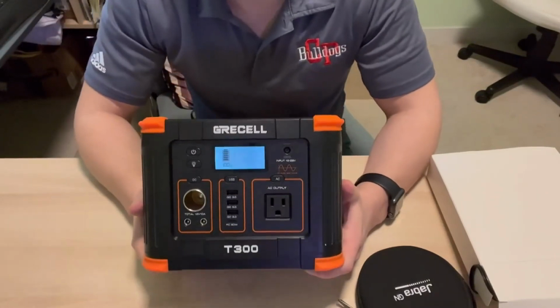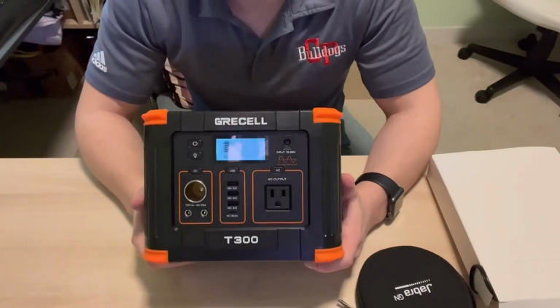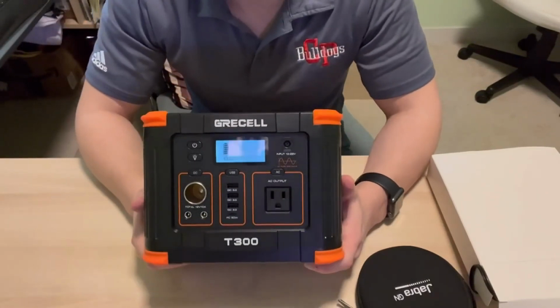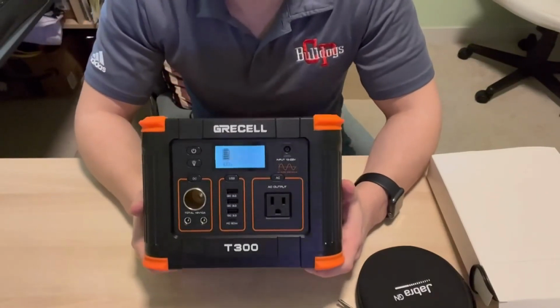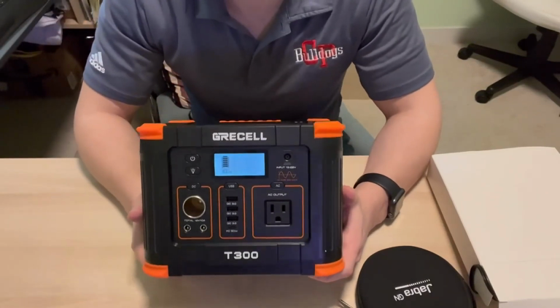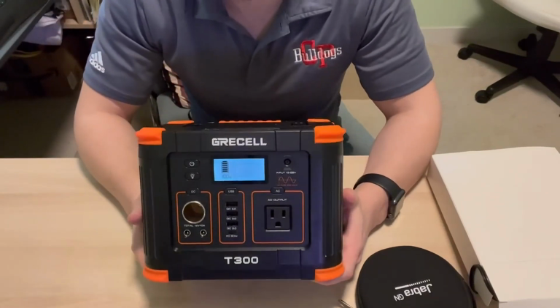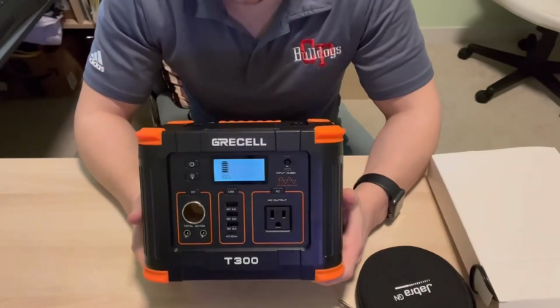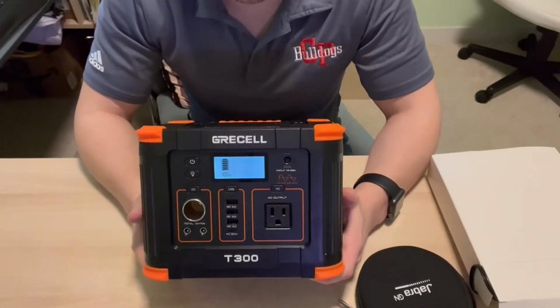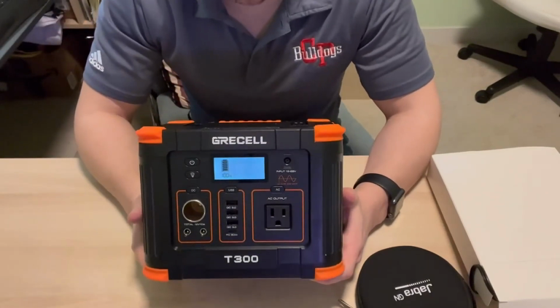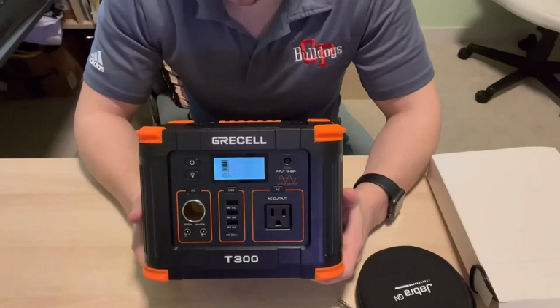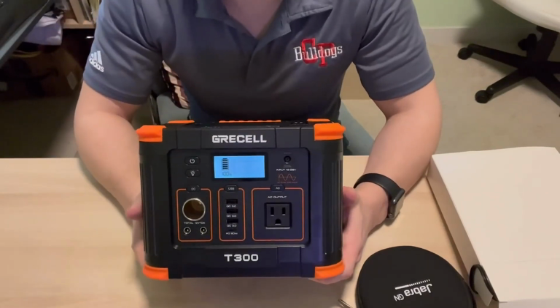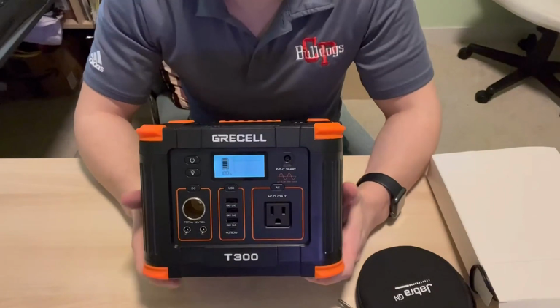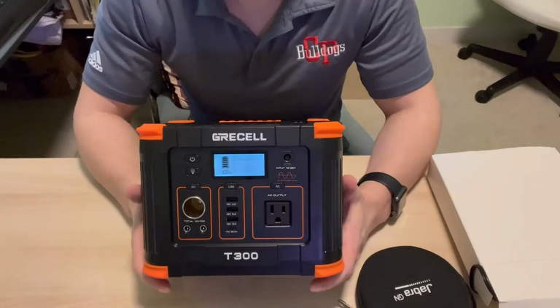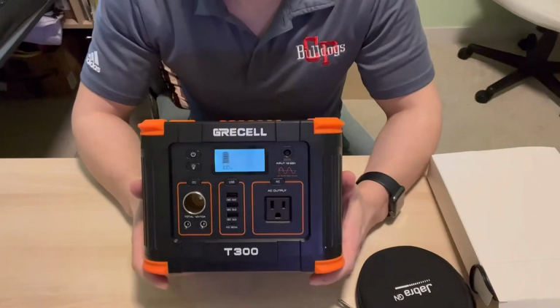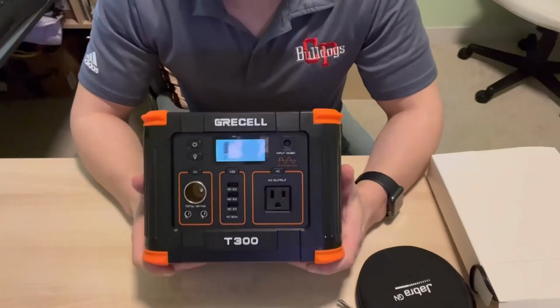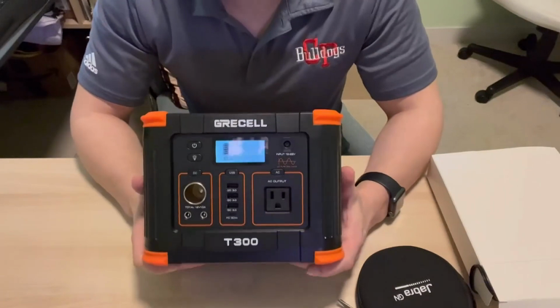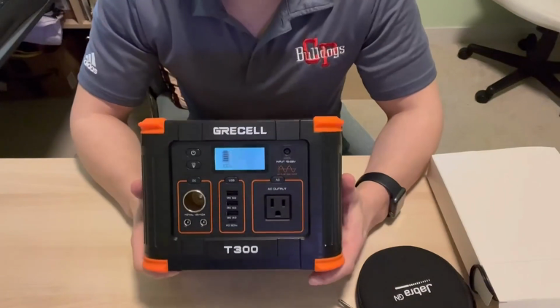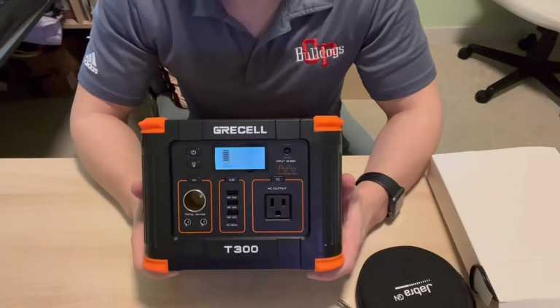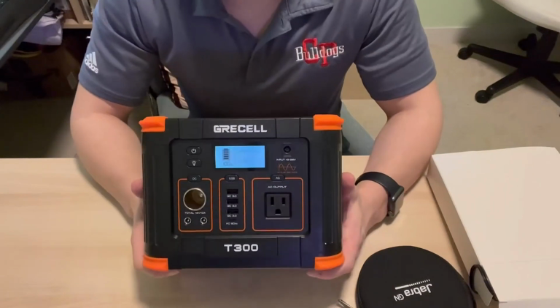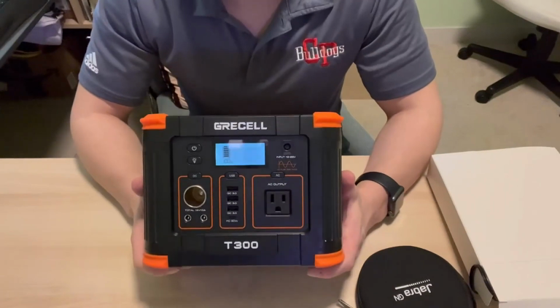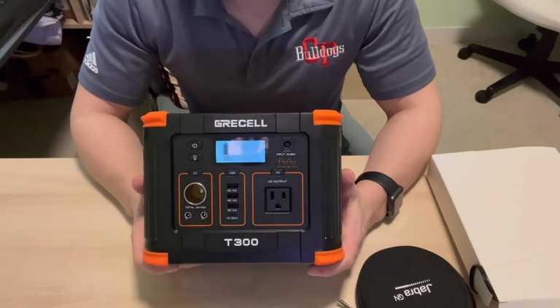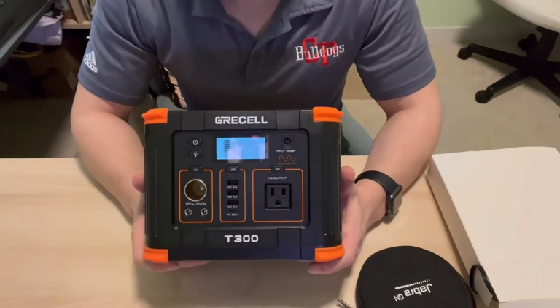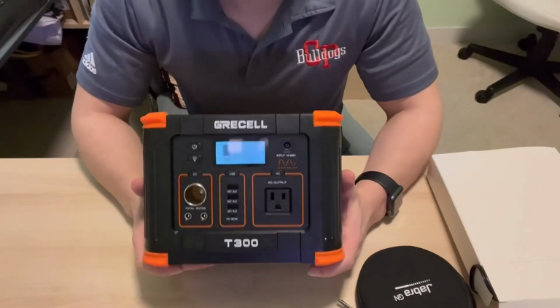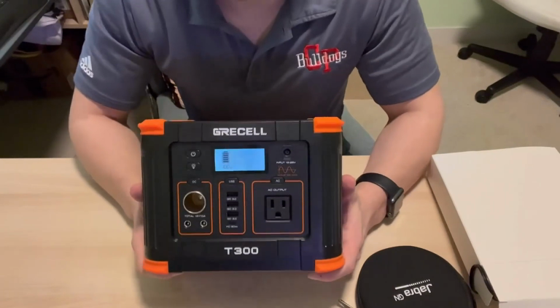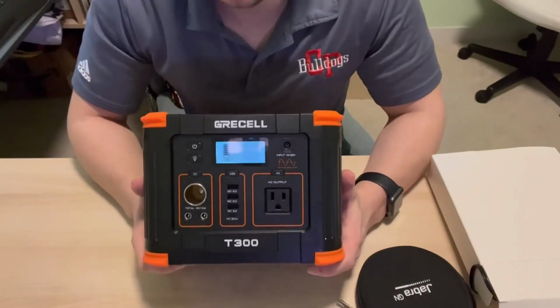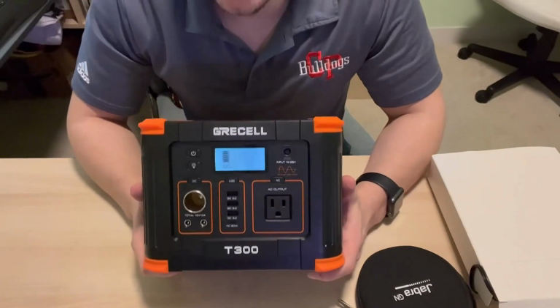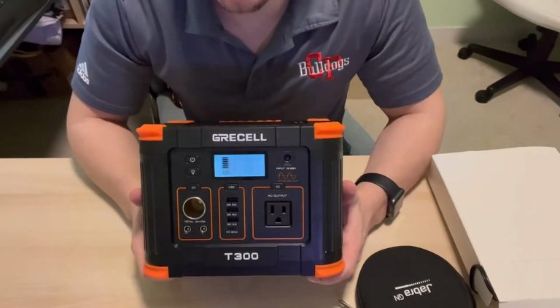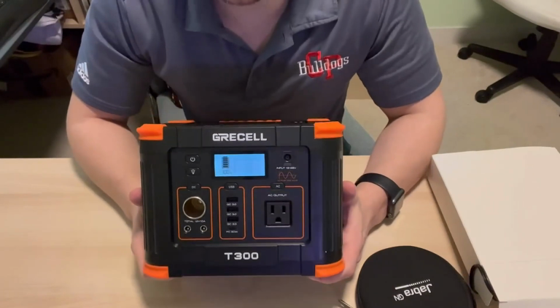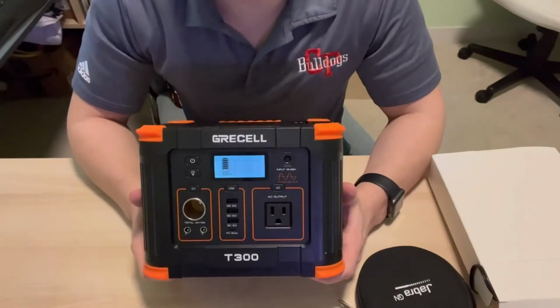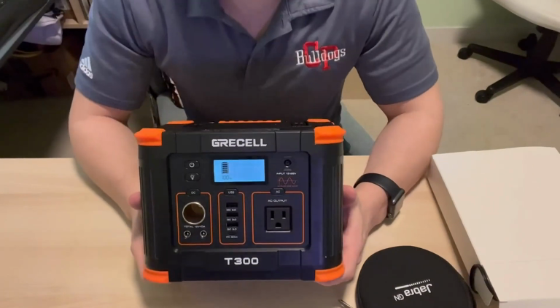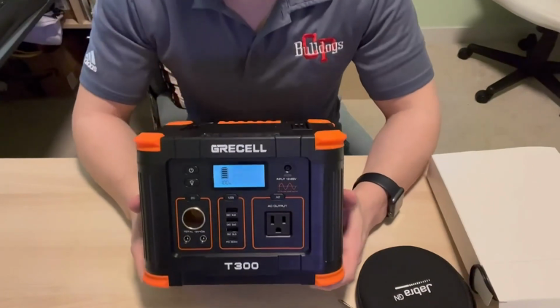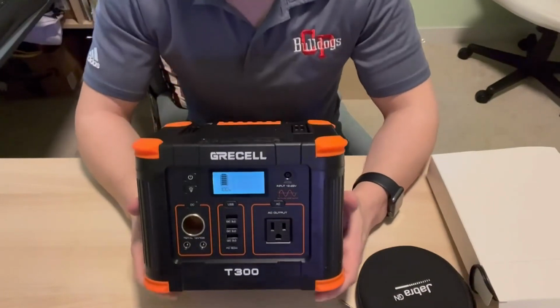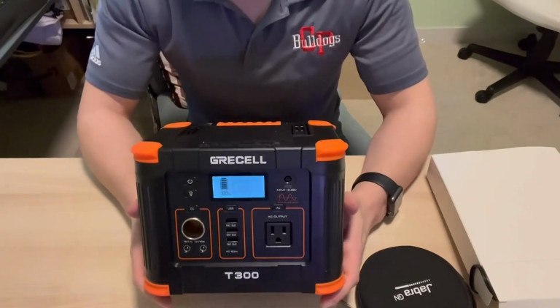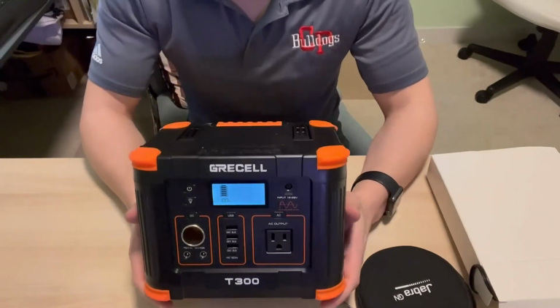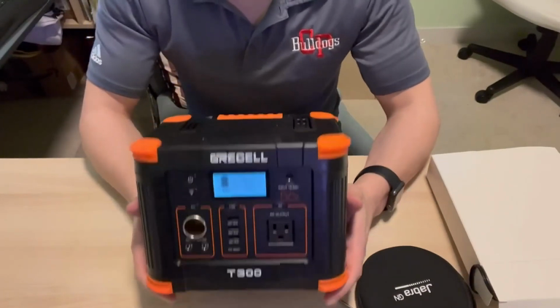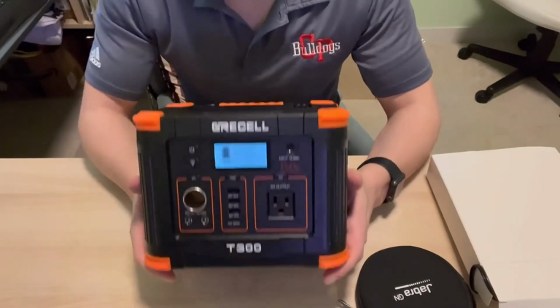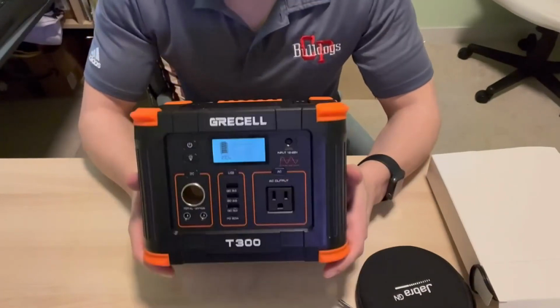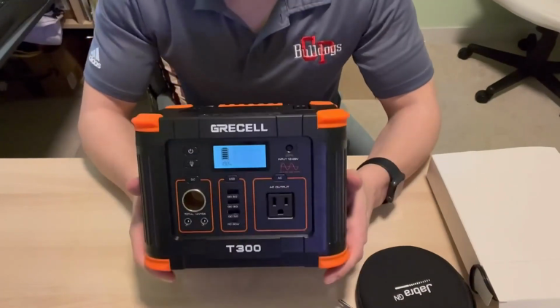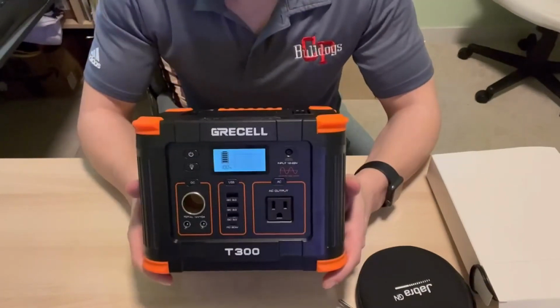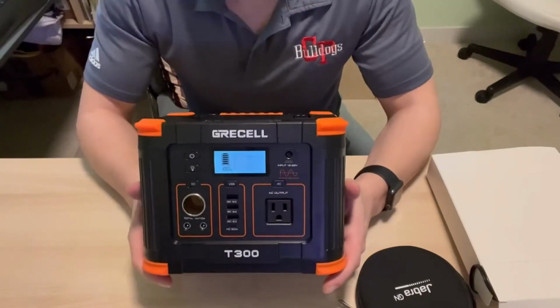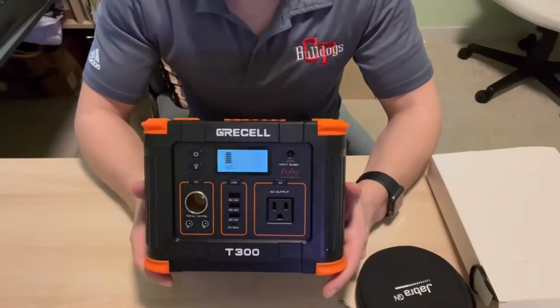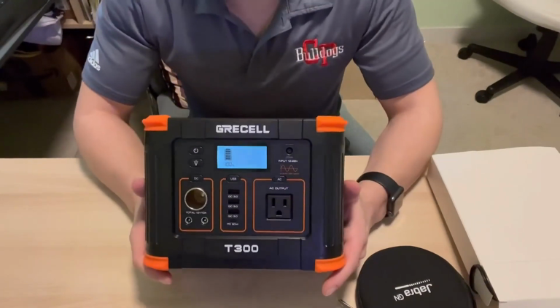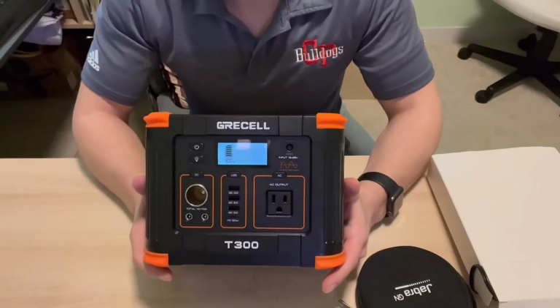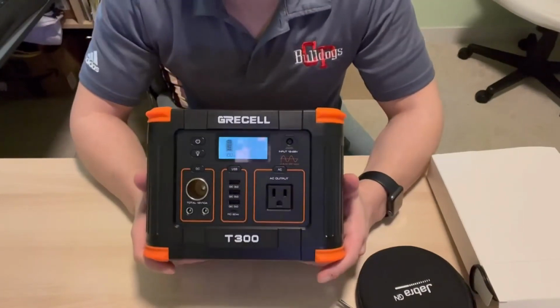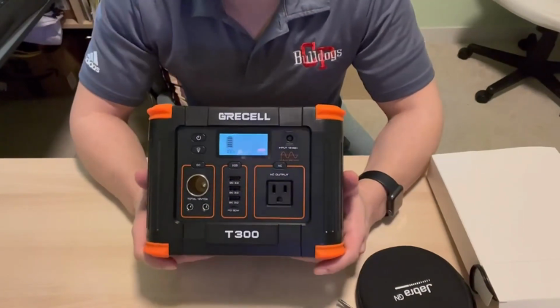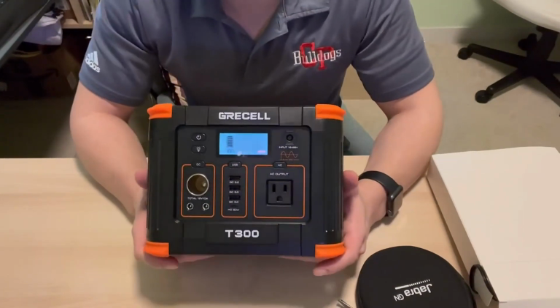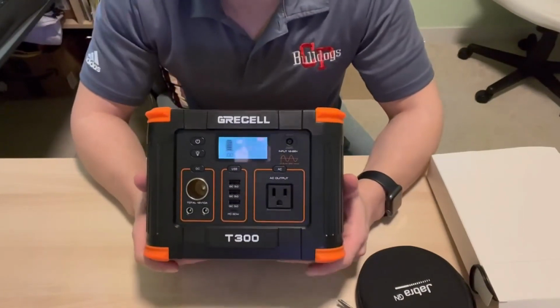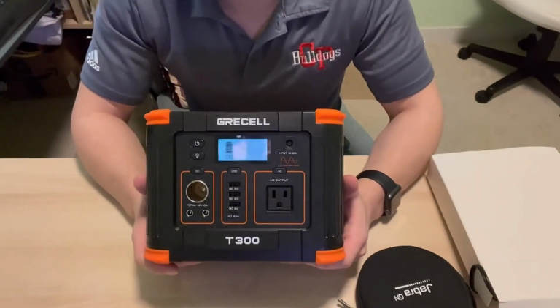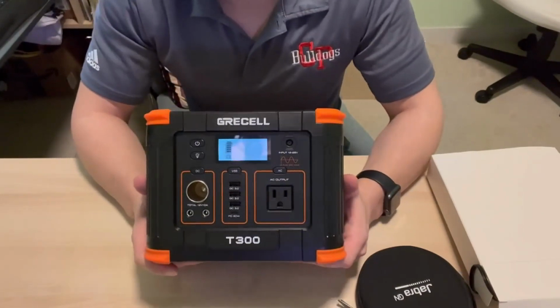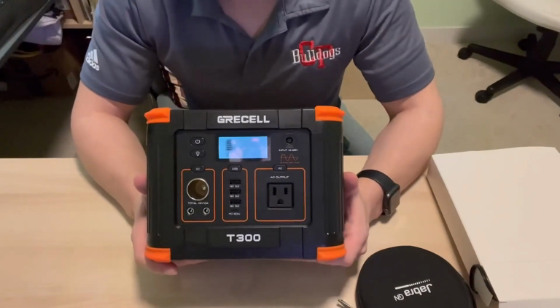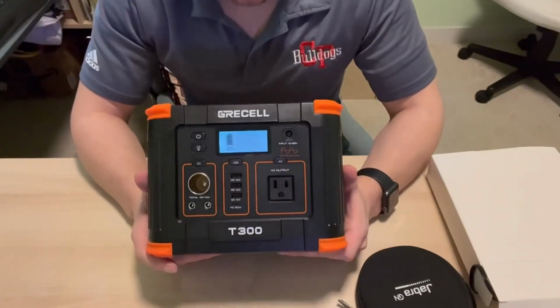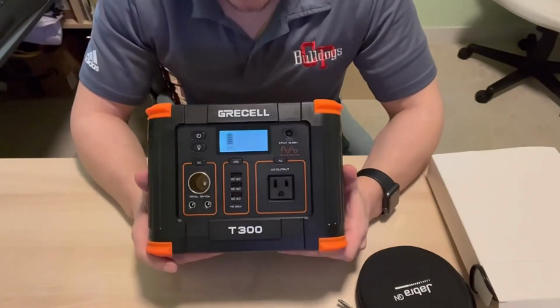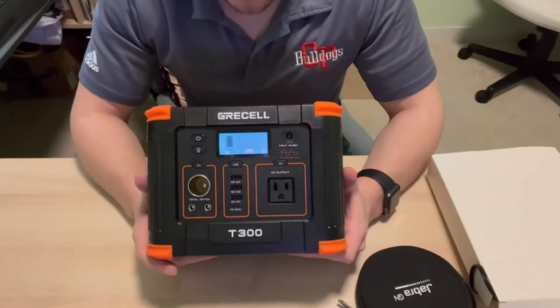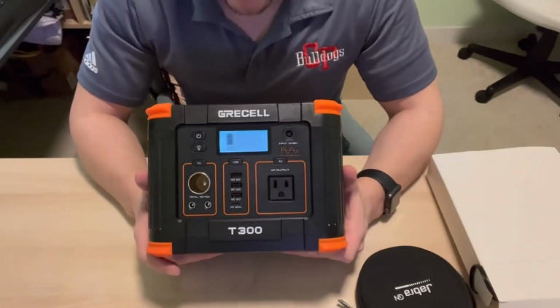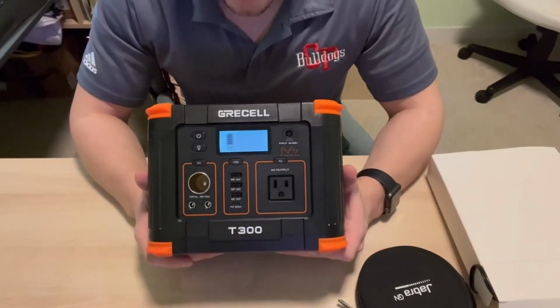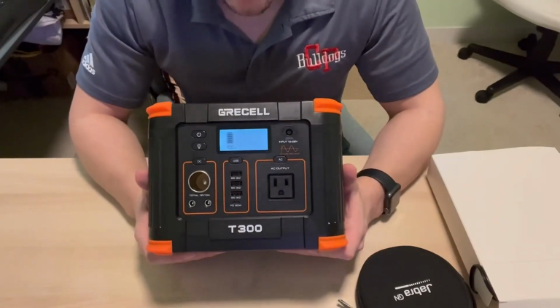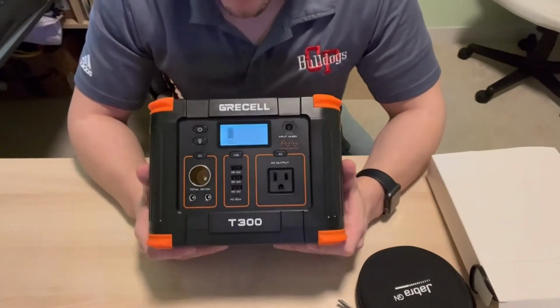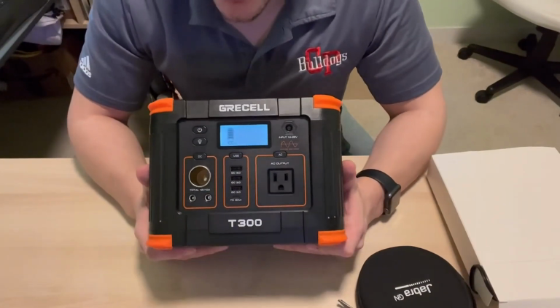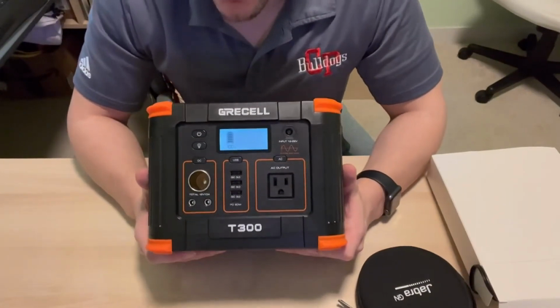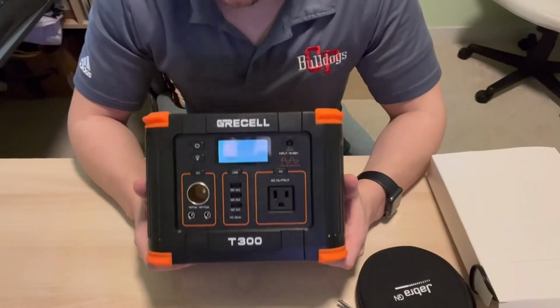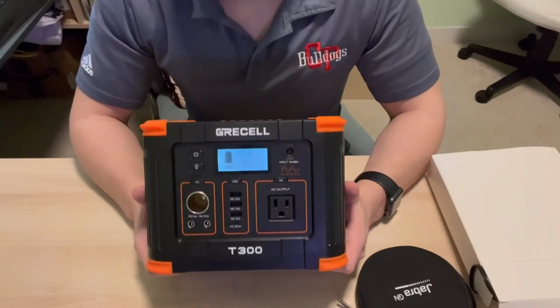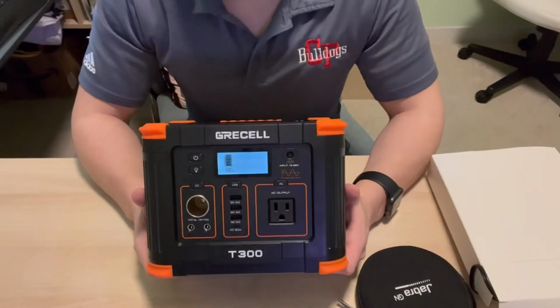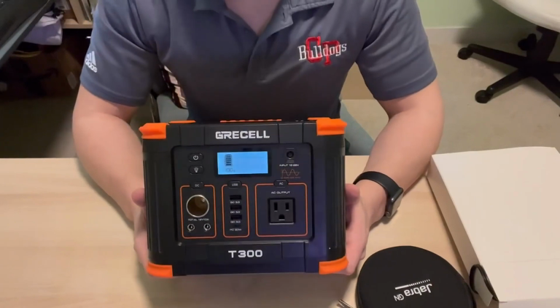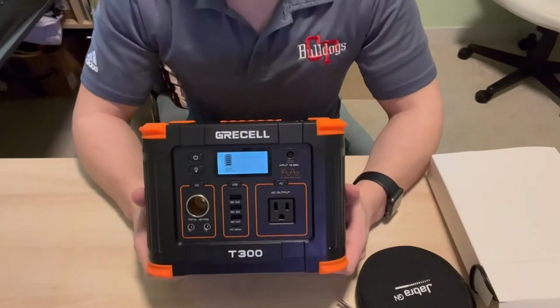It helped us out of a jam getting the kids entertained with their iPads and our phones charged up. Worked out very well for us.